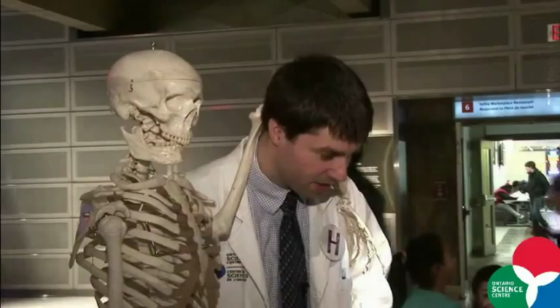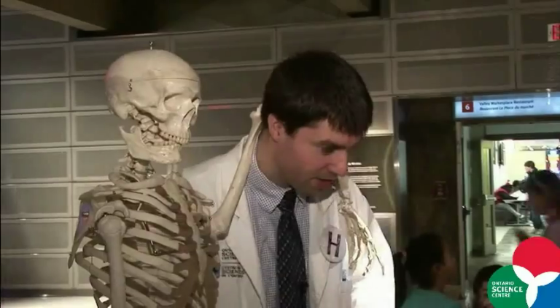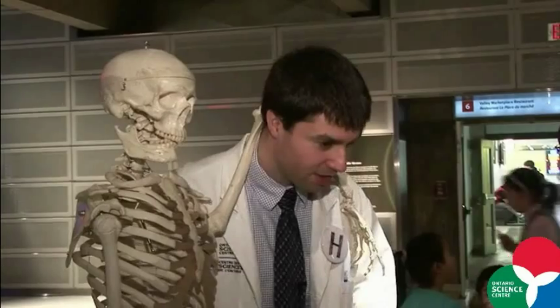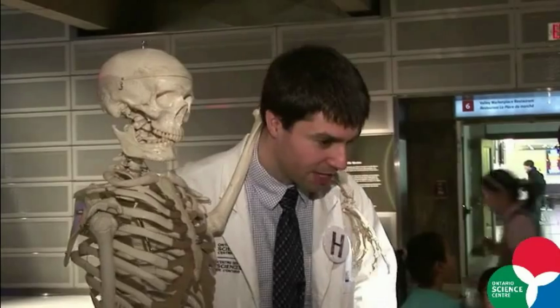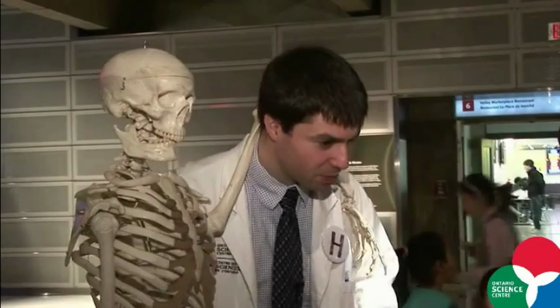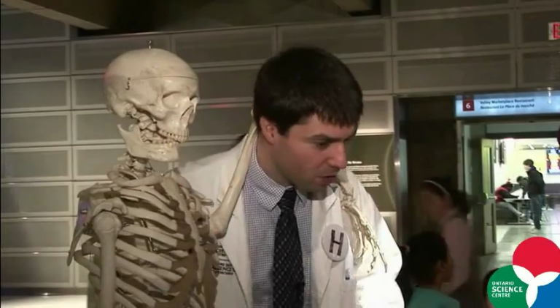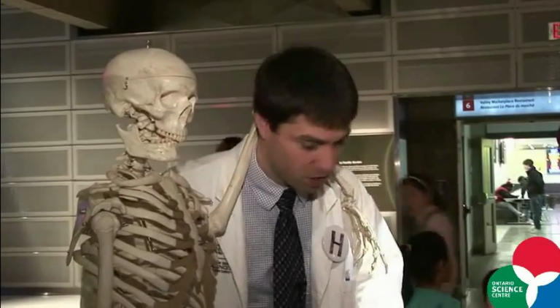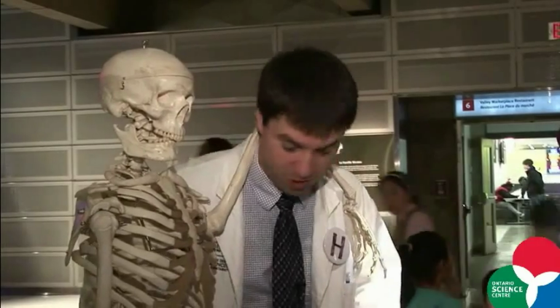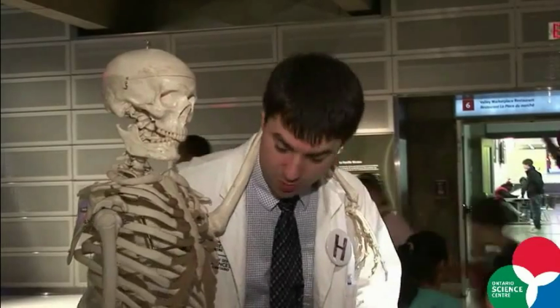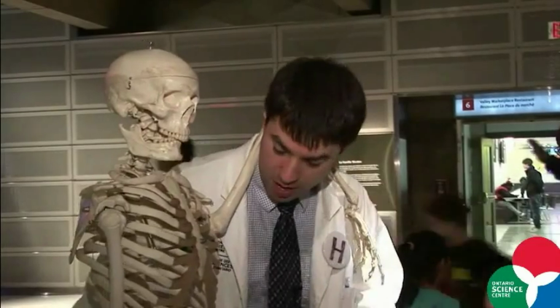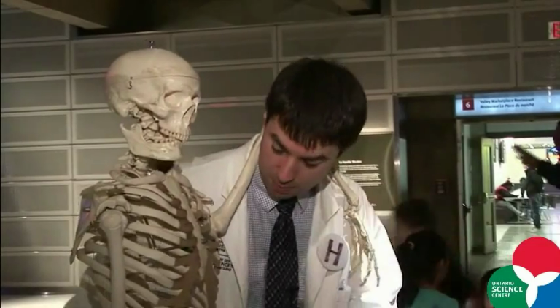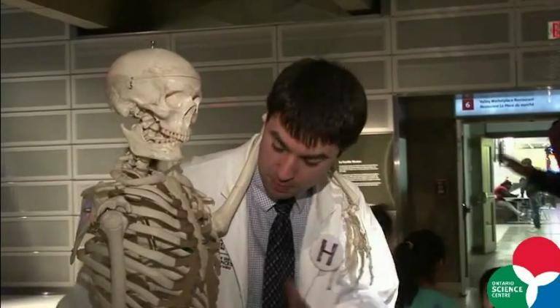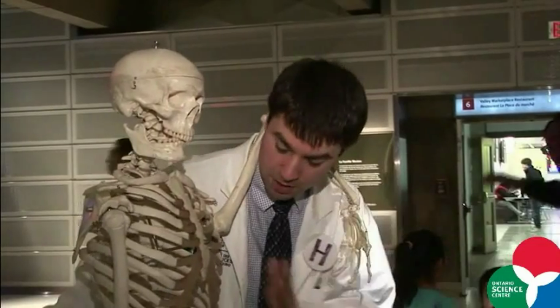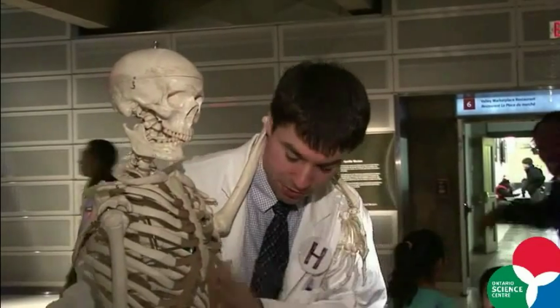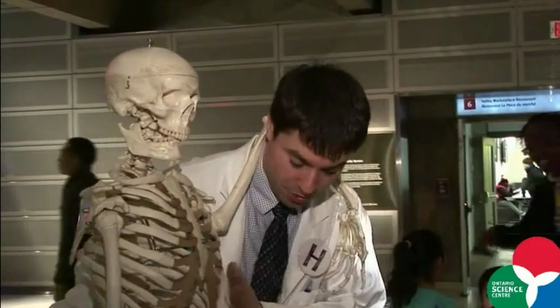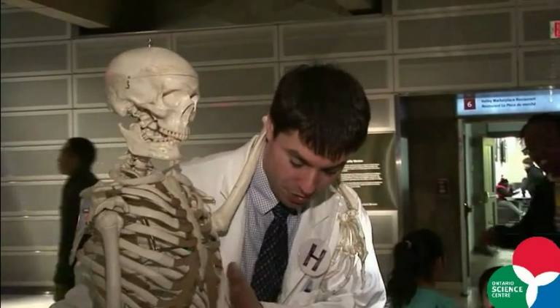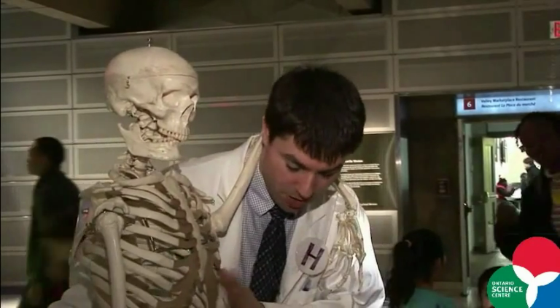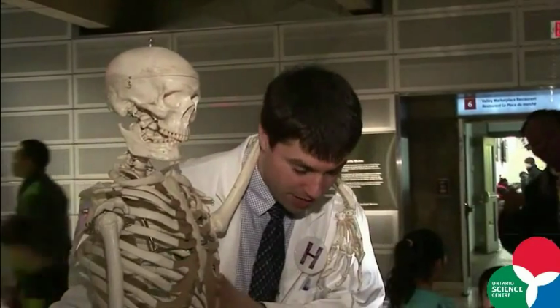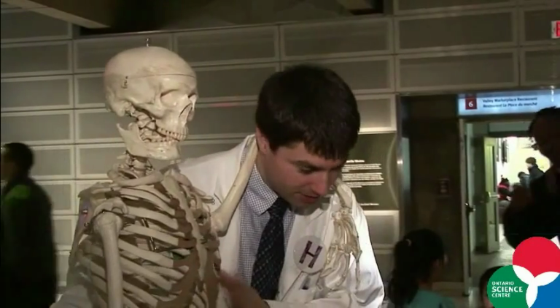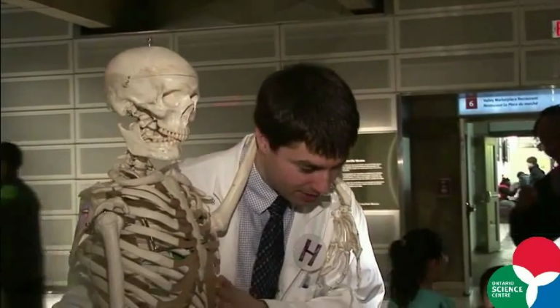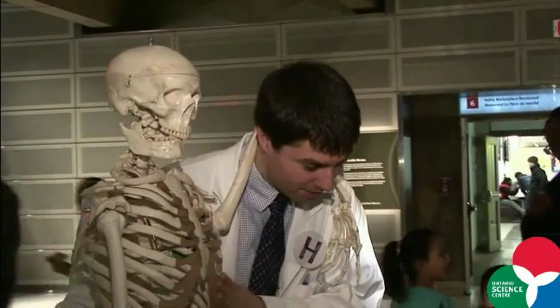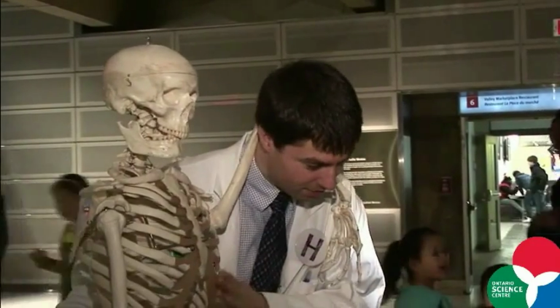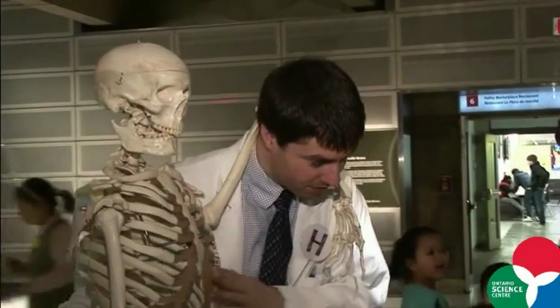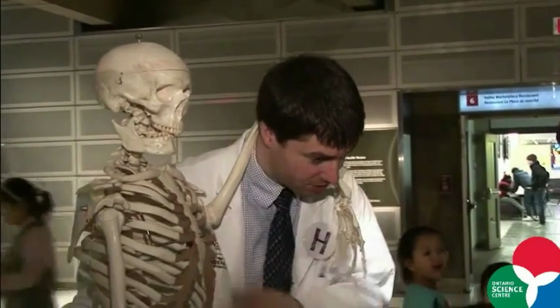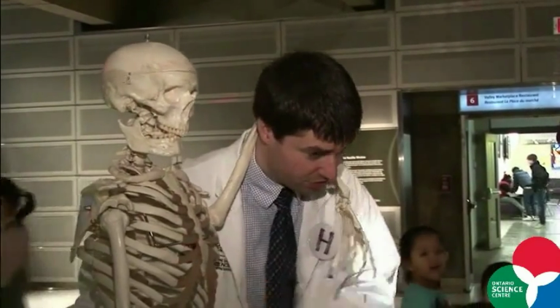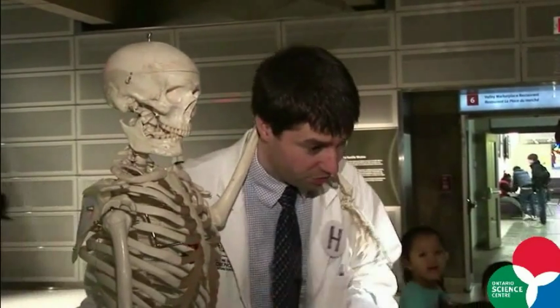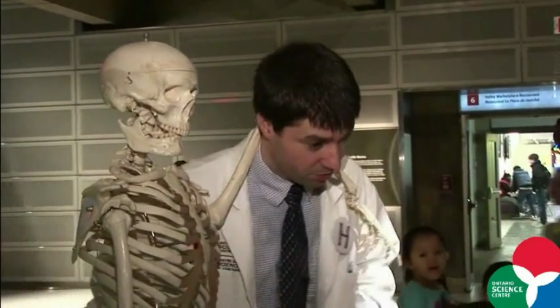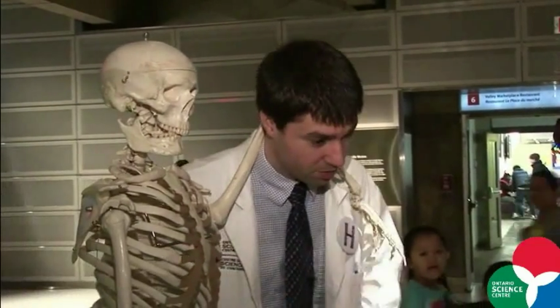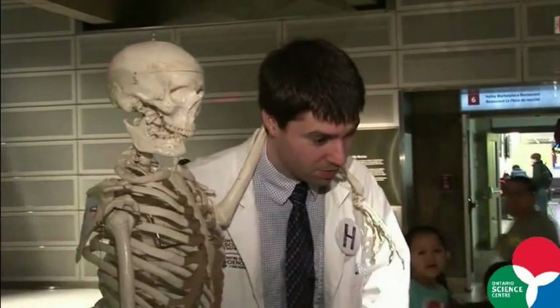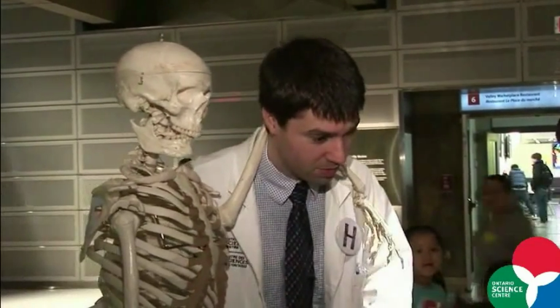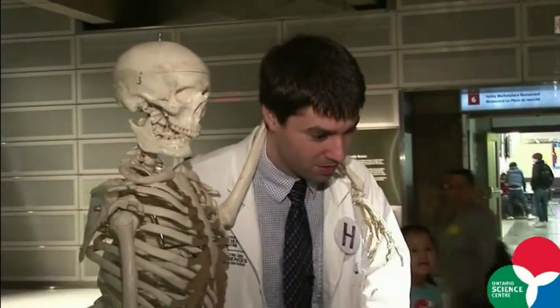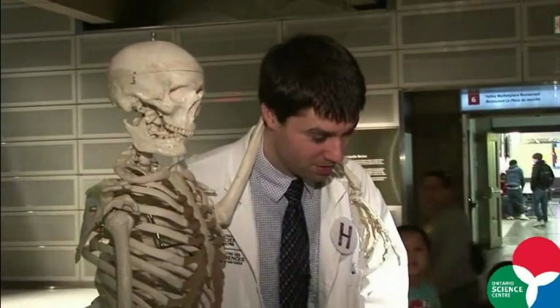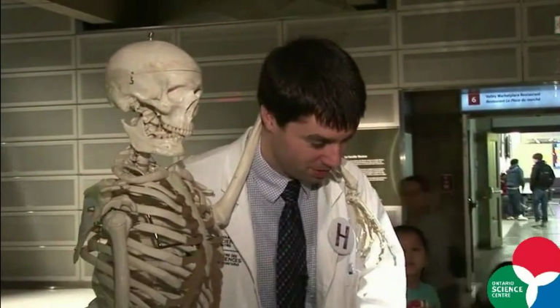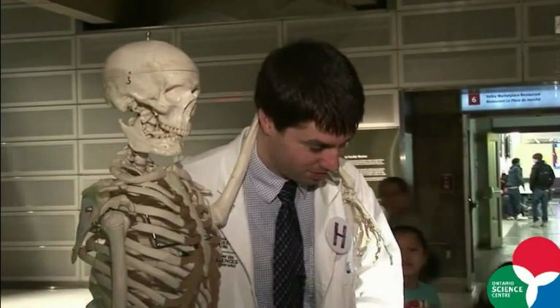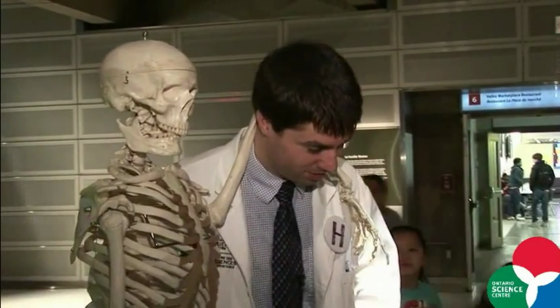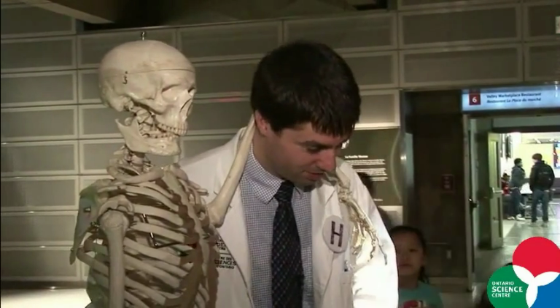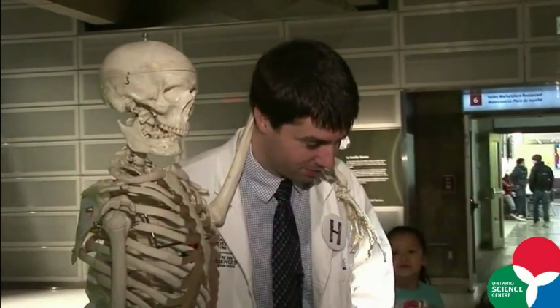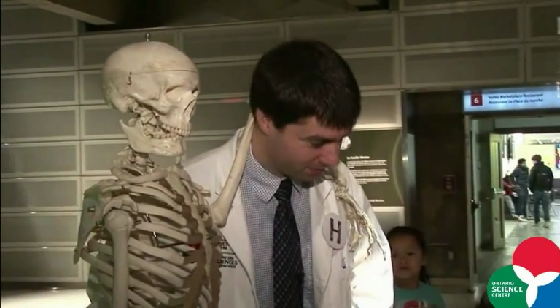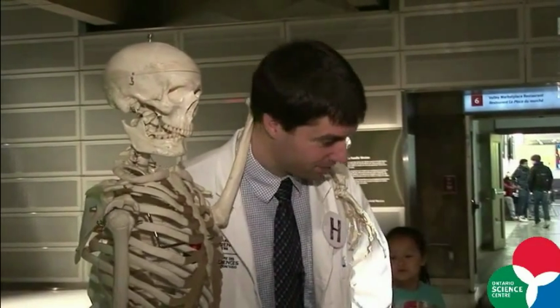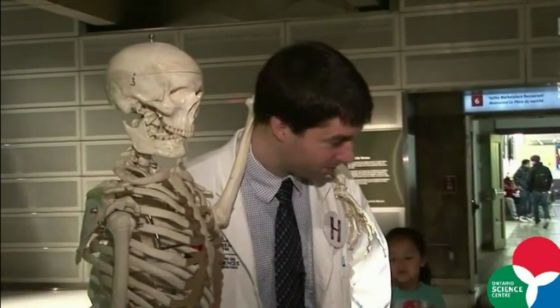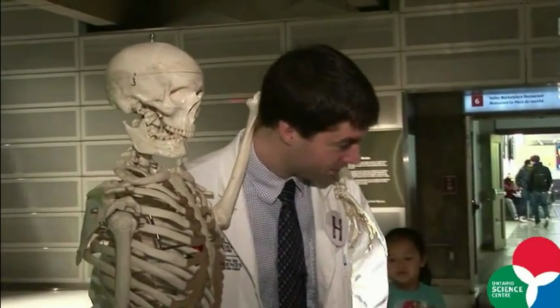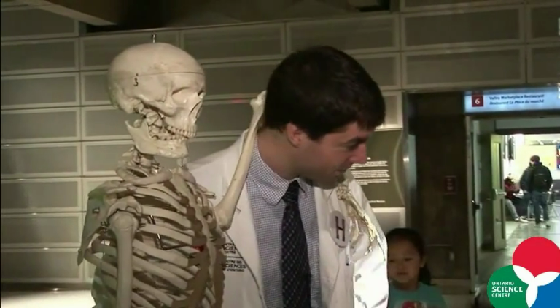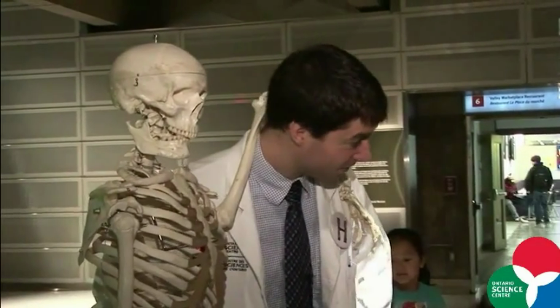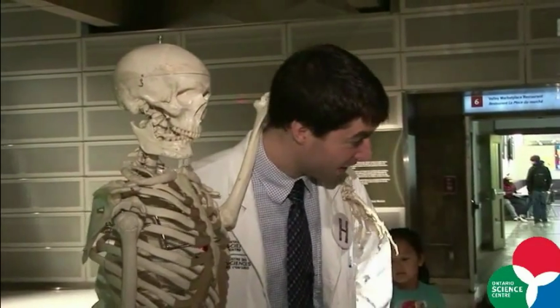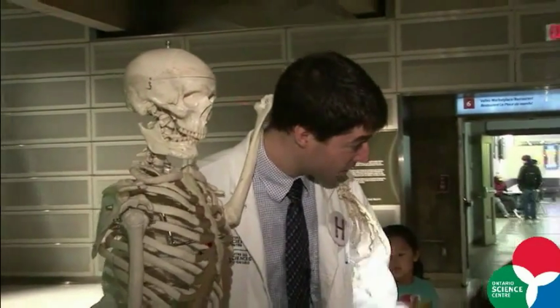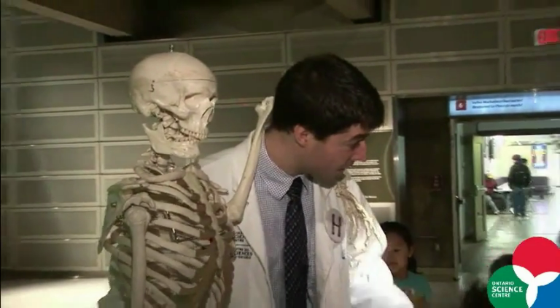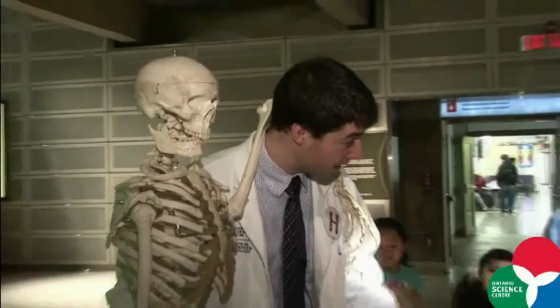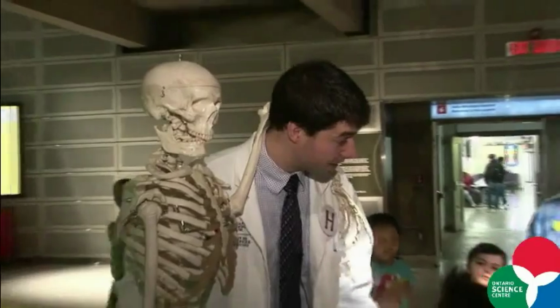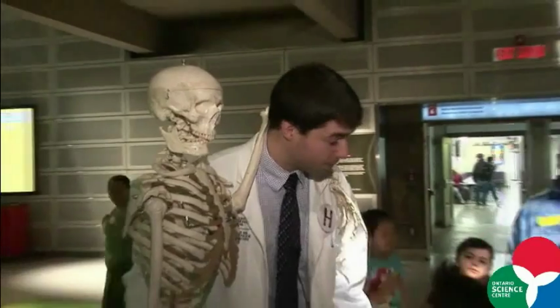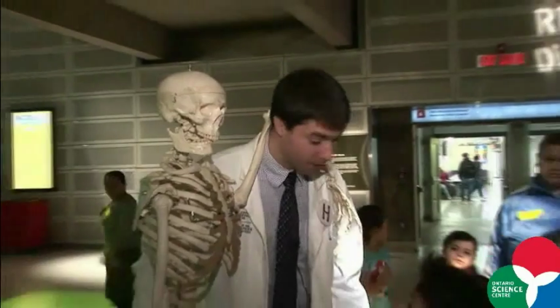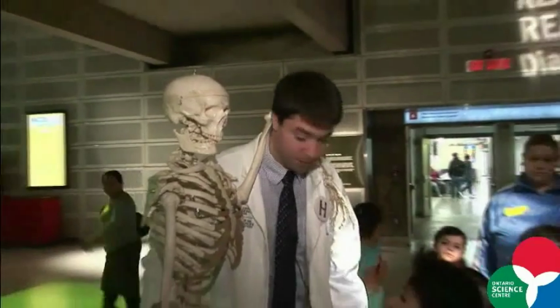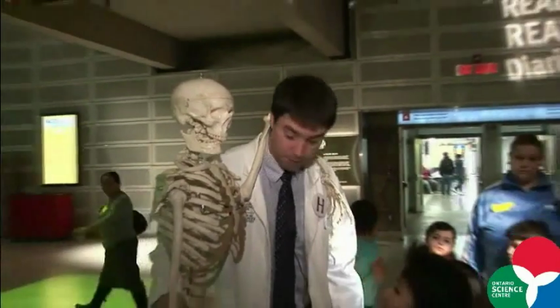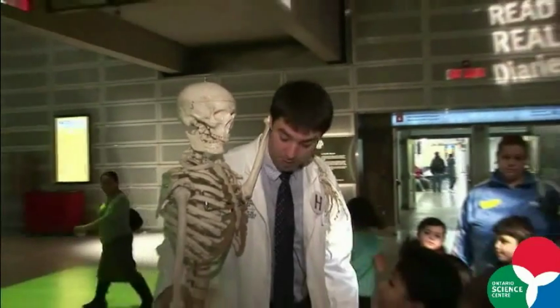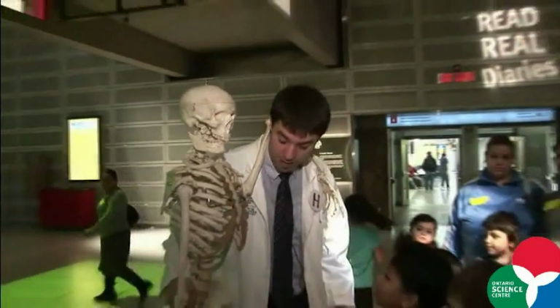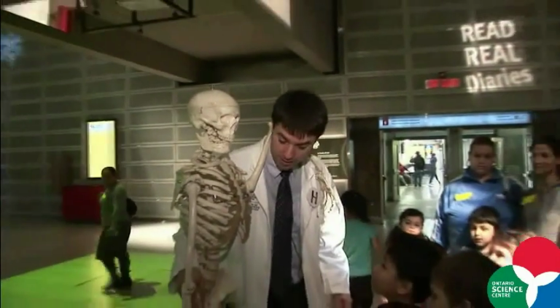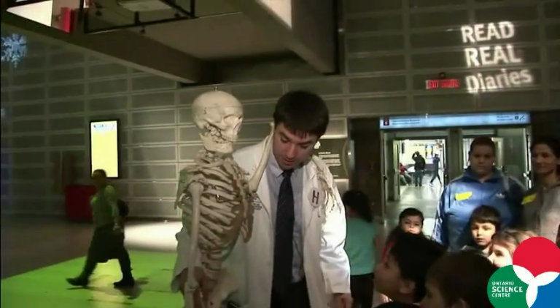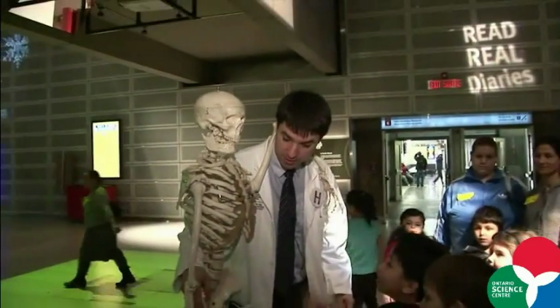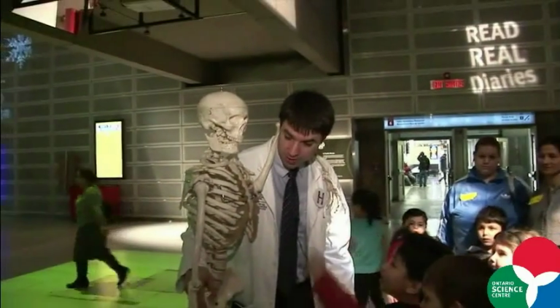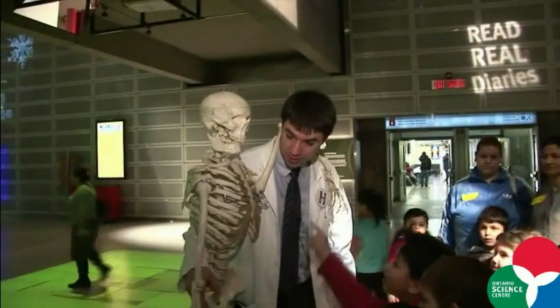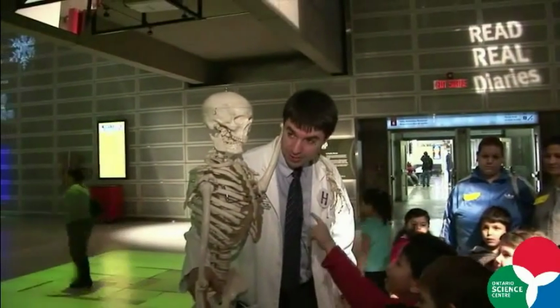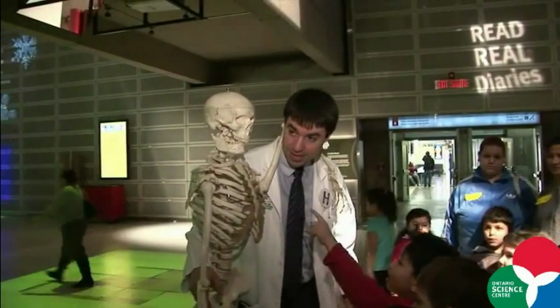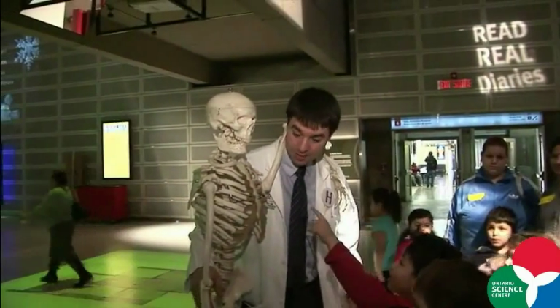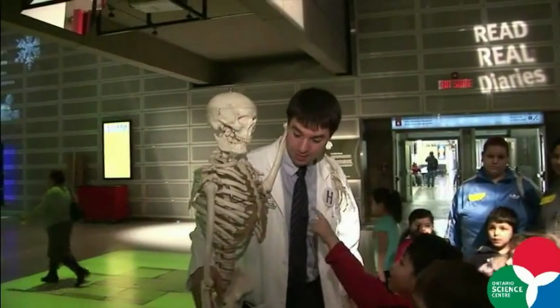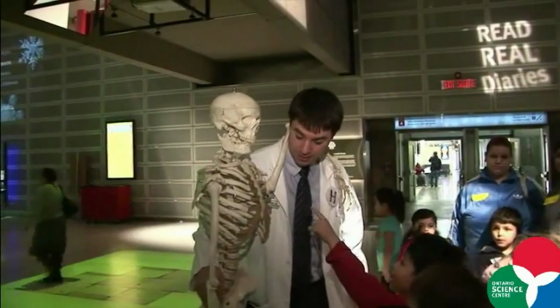That's what holds you up. So you guys have this too. Yeah, in our body. That's right. It's part of your body — it's your skeleton.